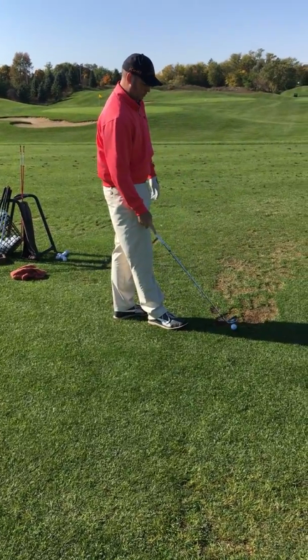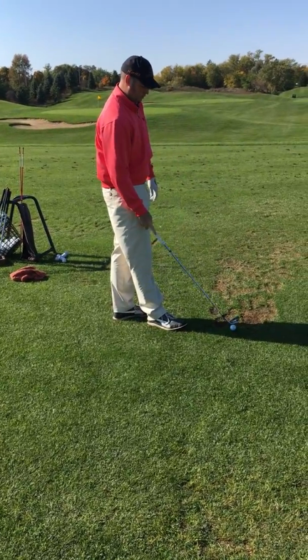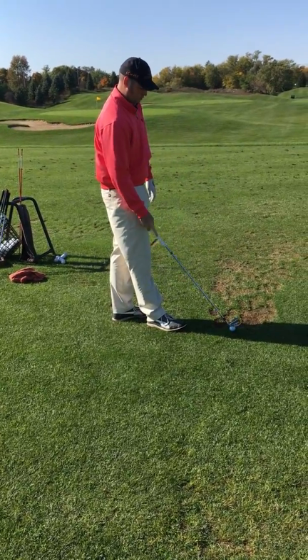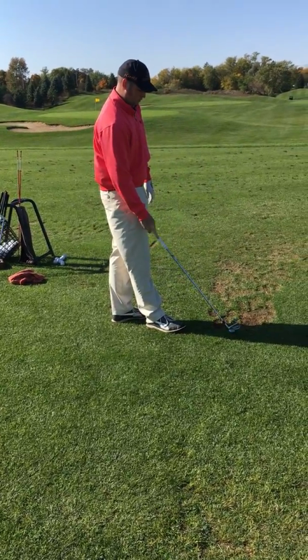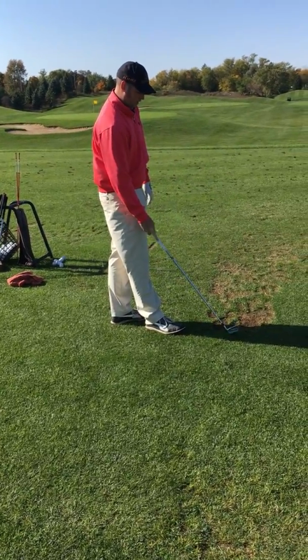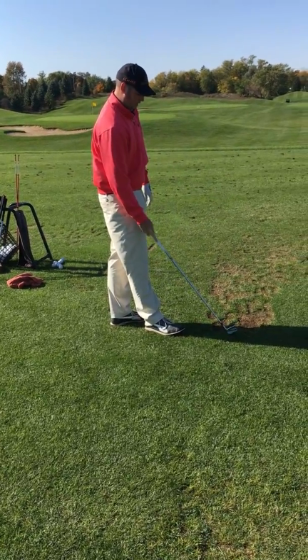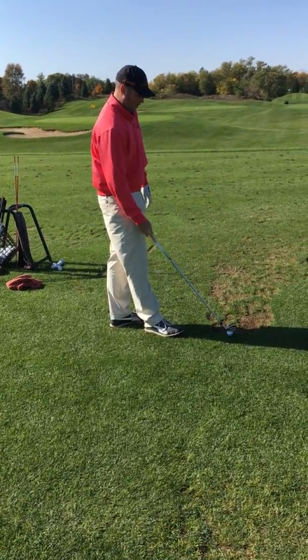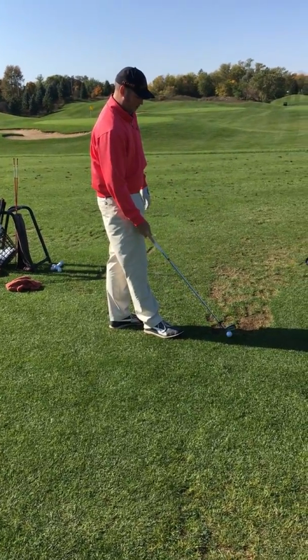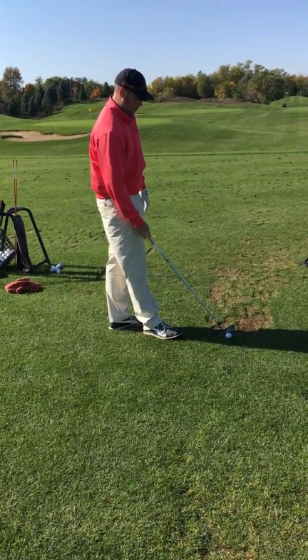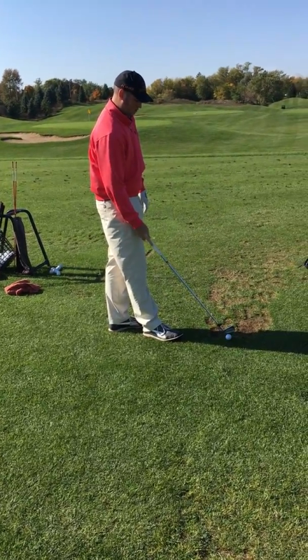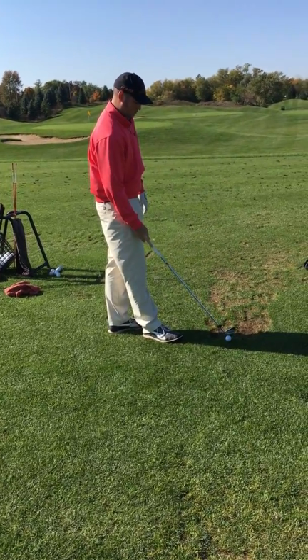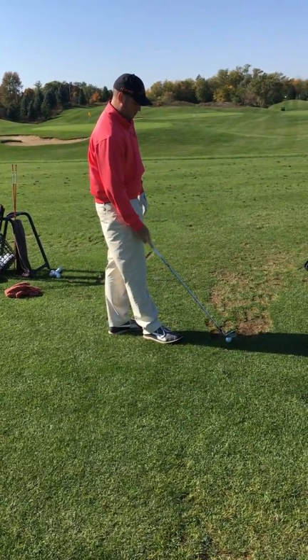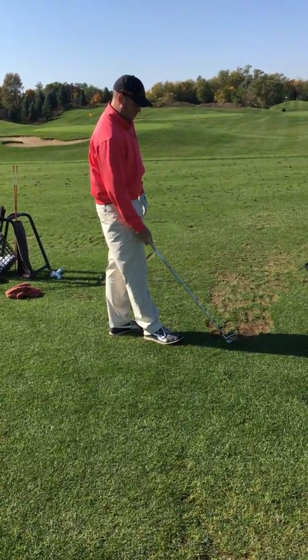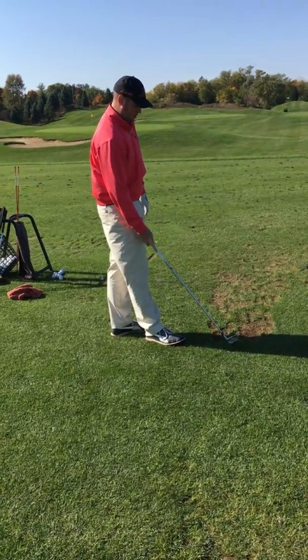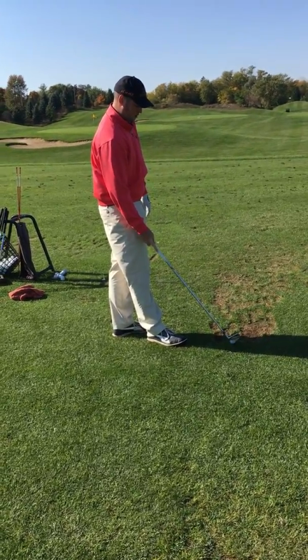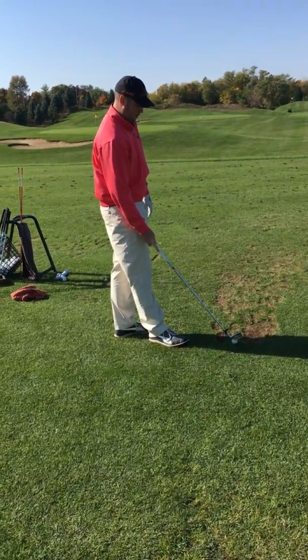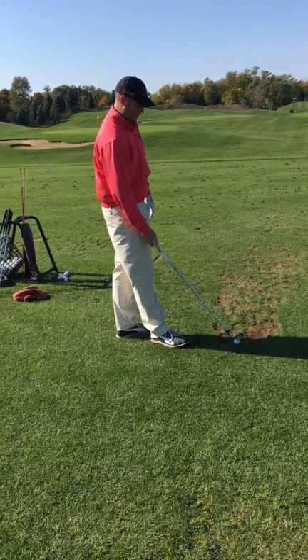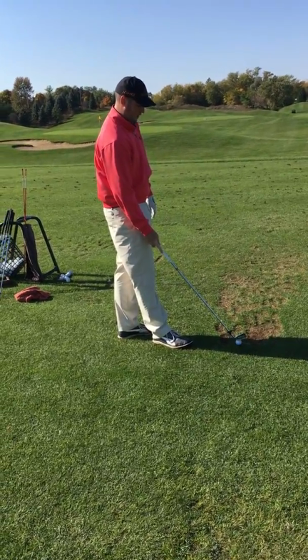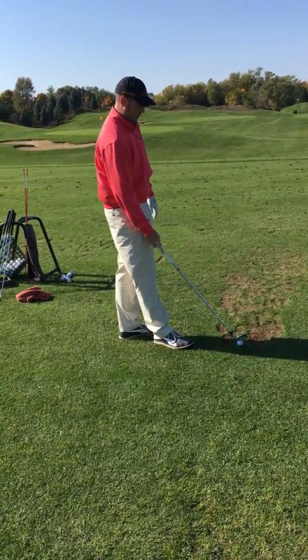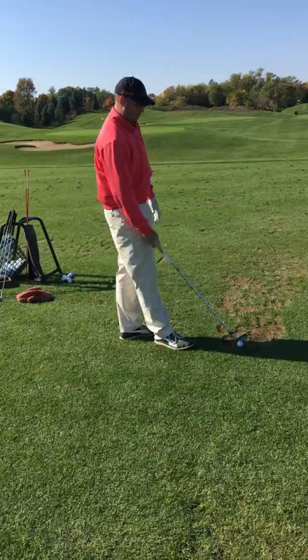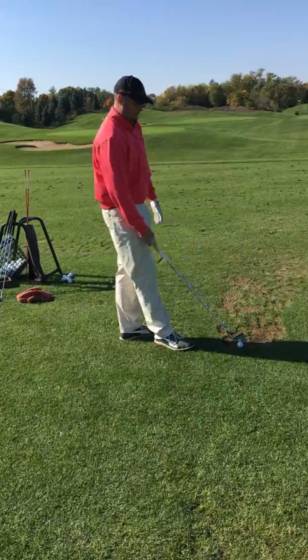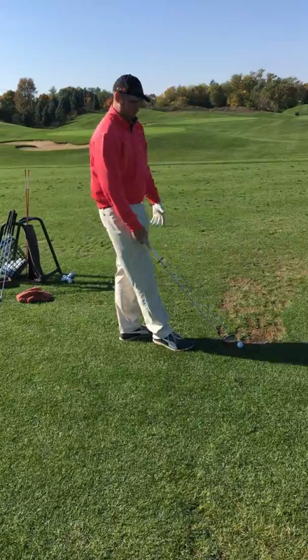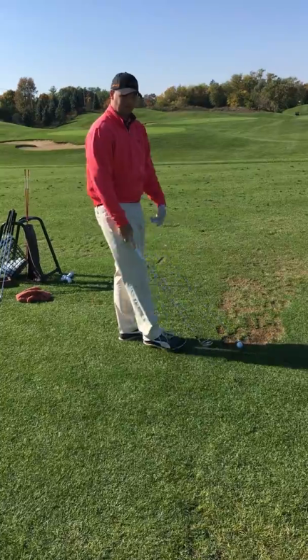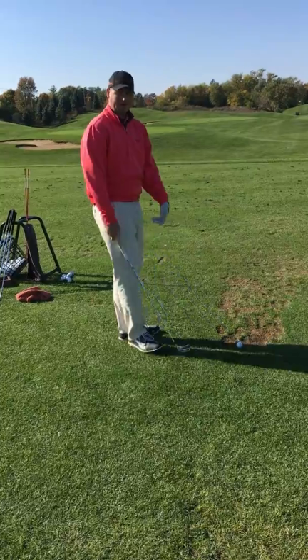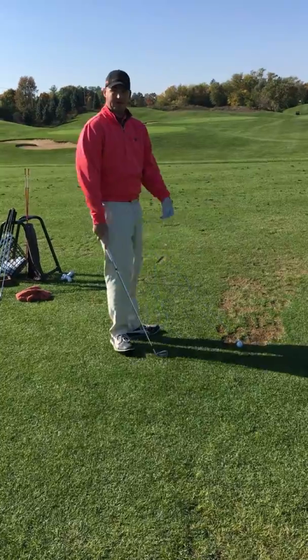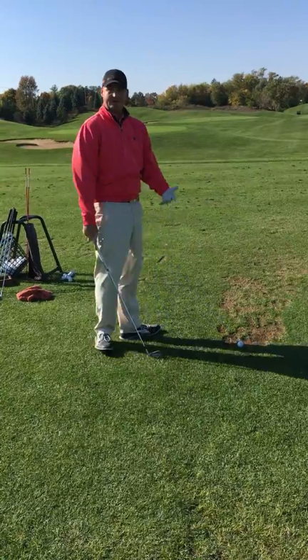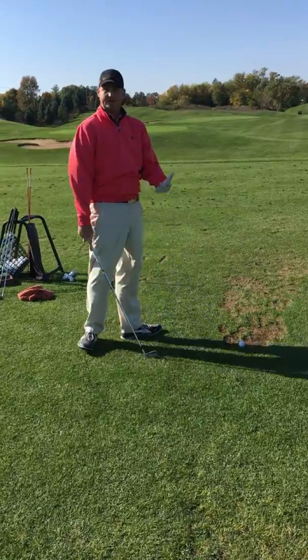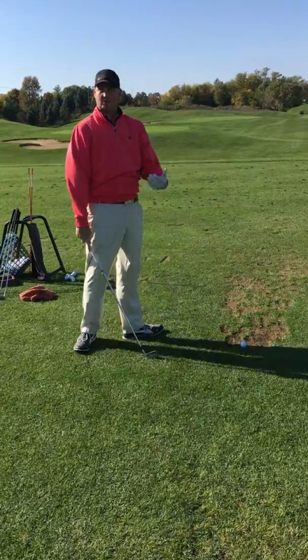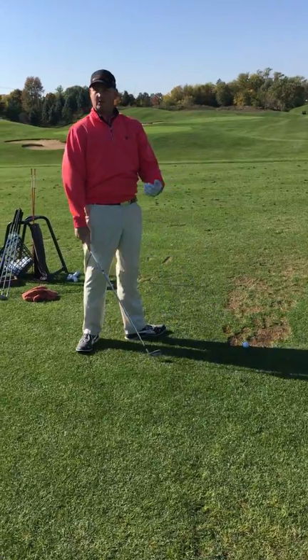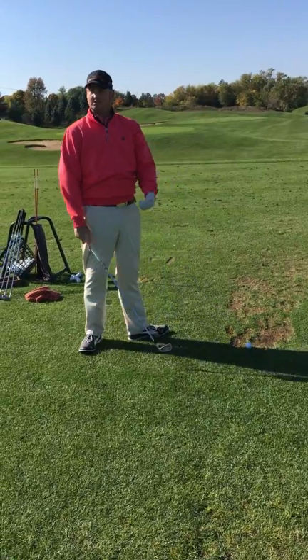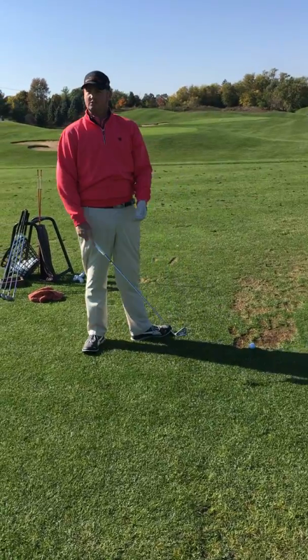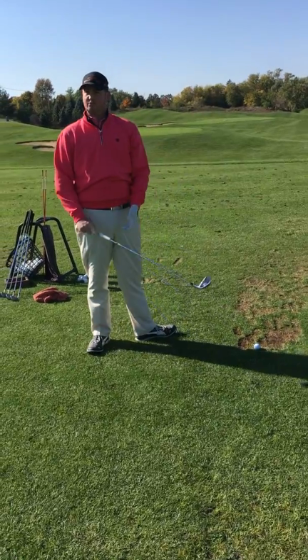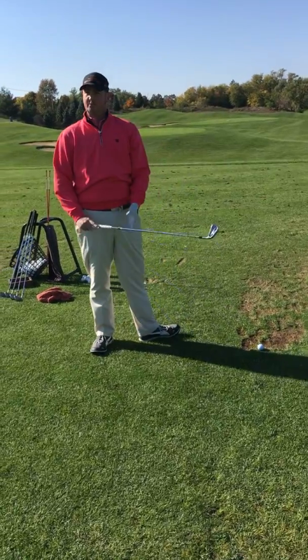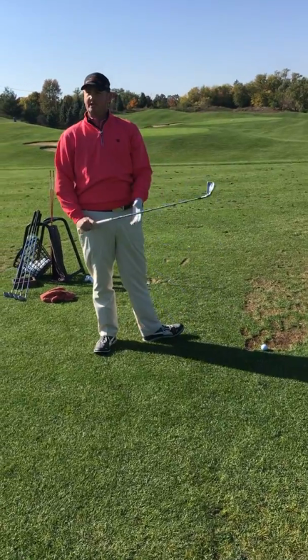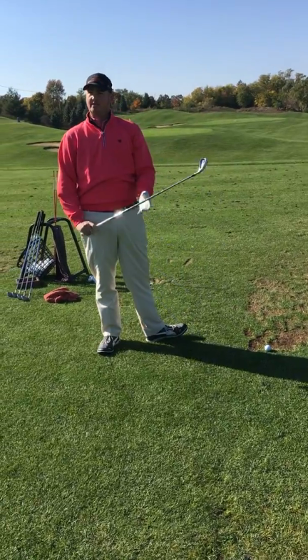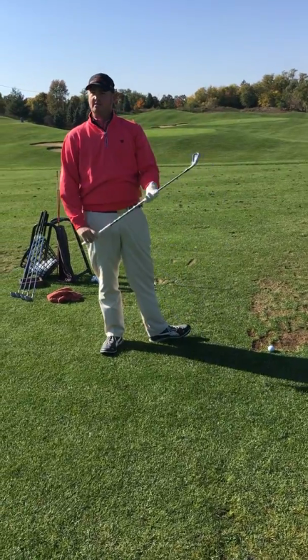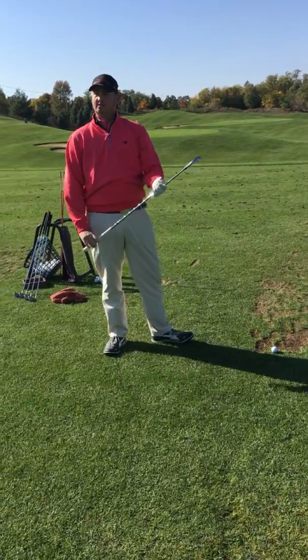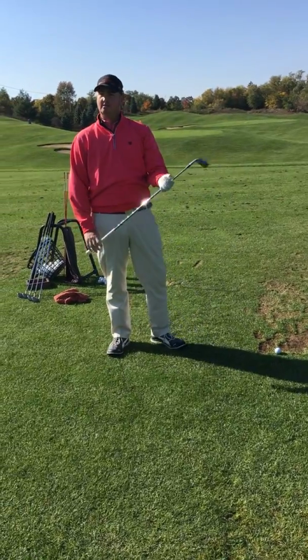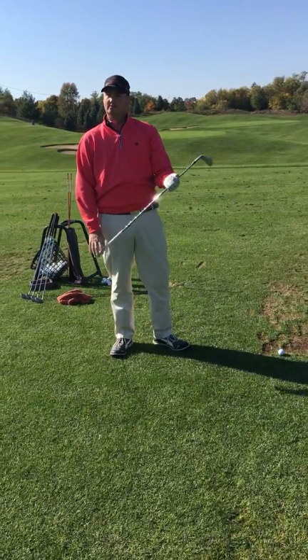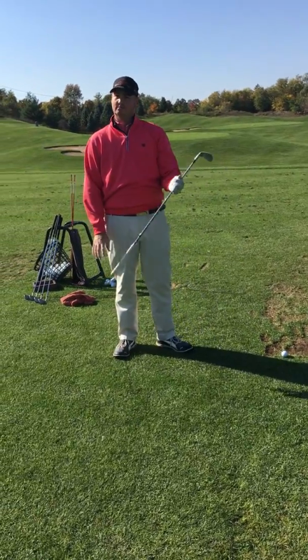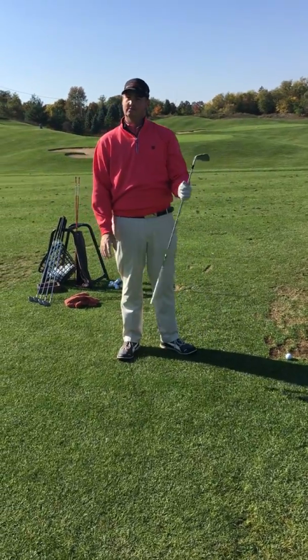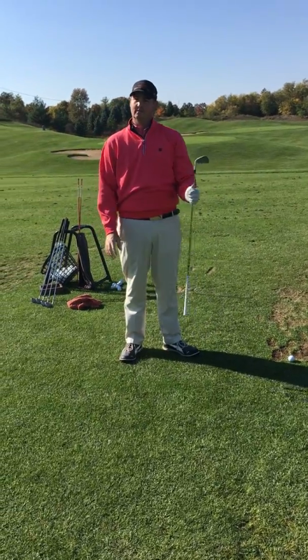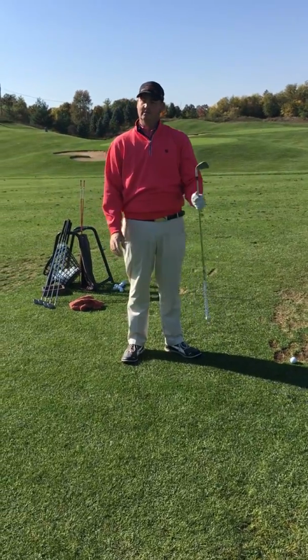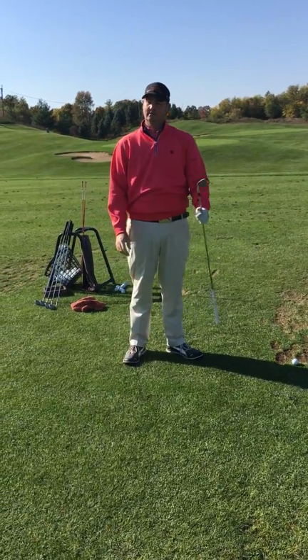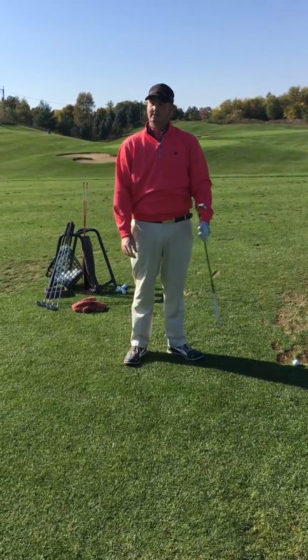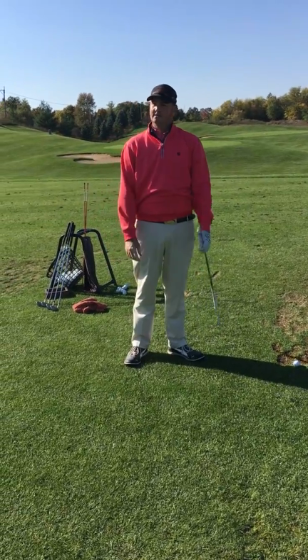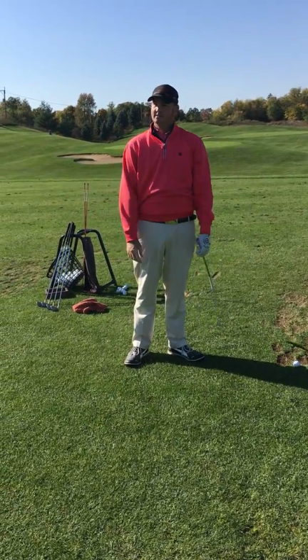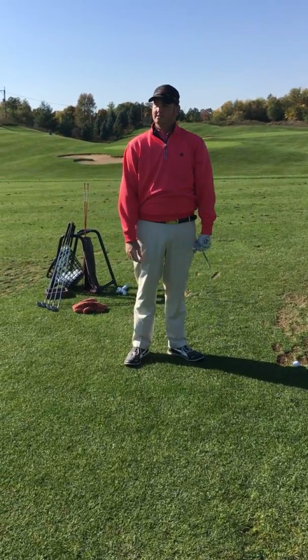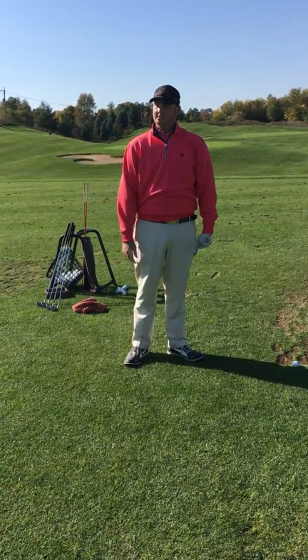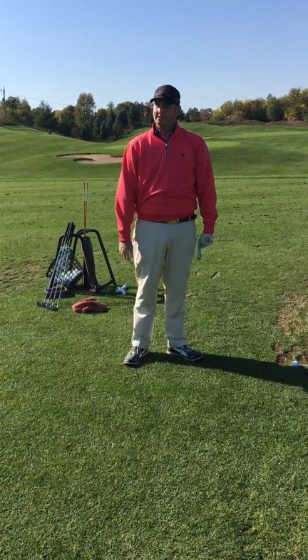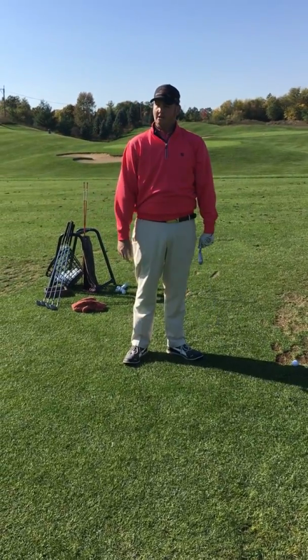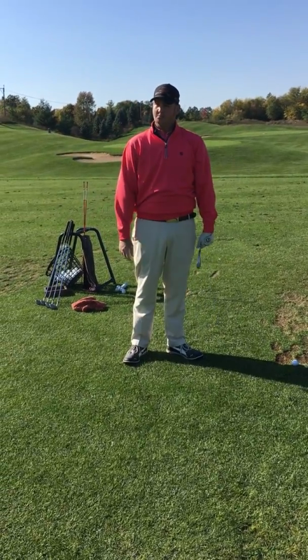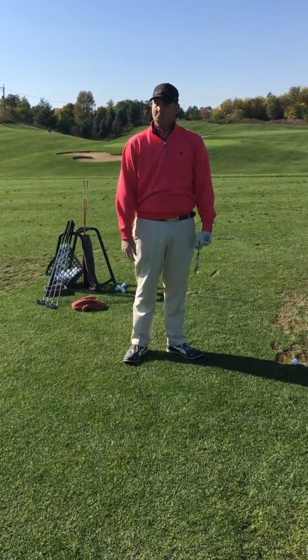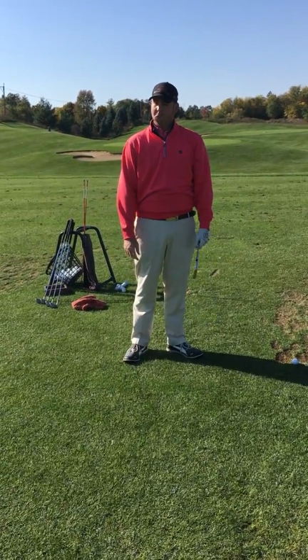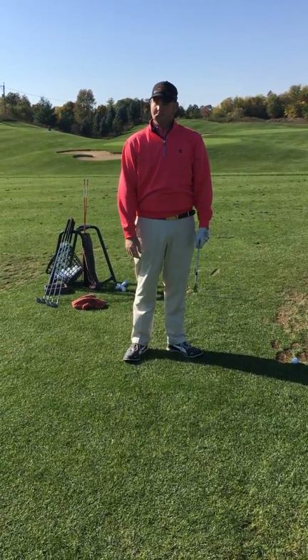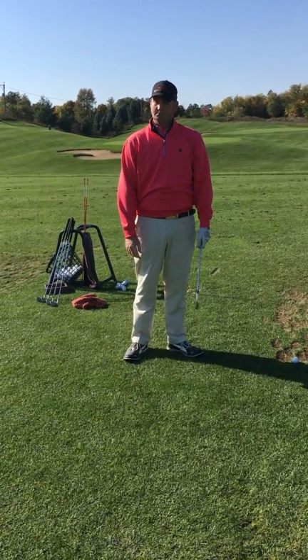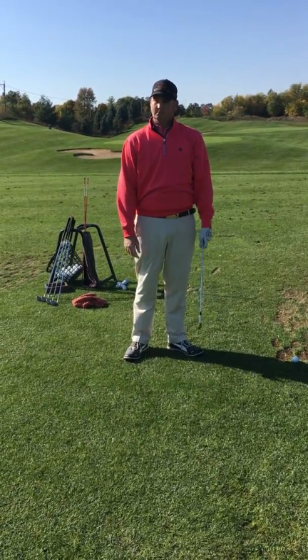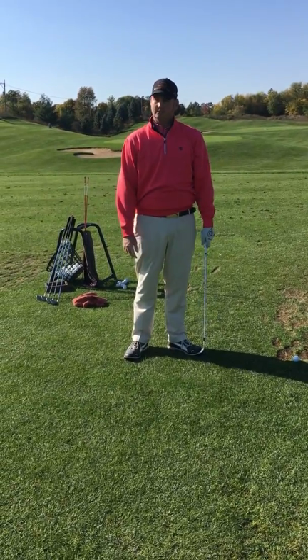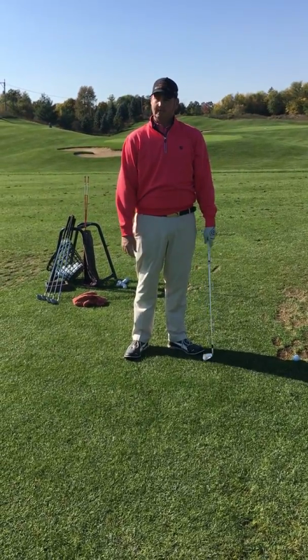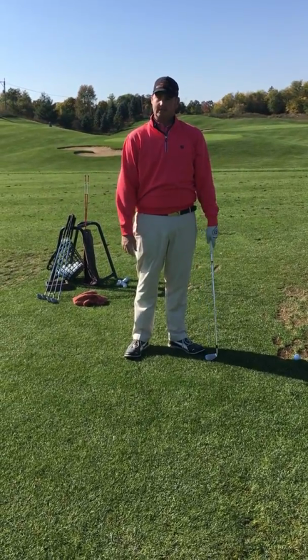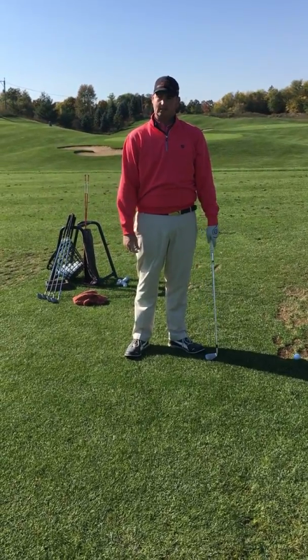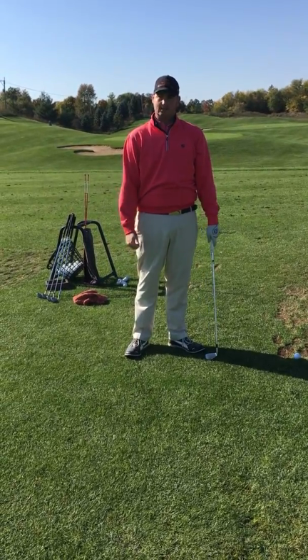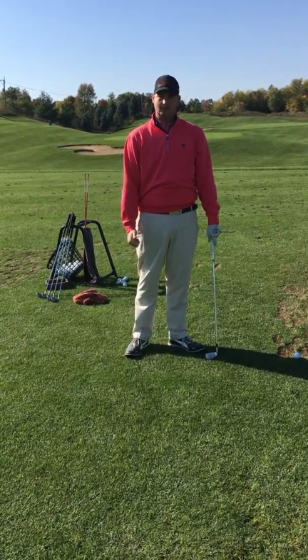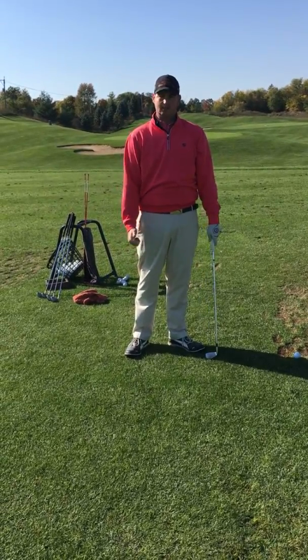Does anyone have any questions? That's good — let's go to the 270.